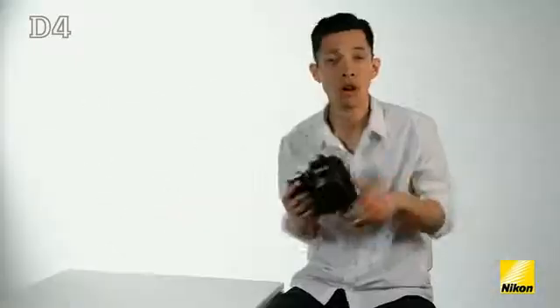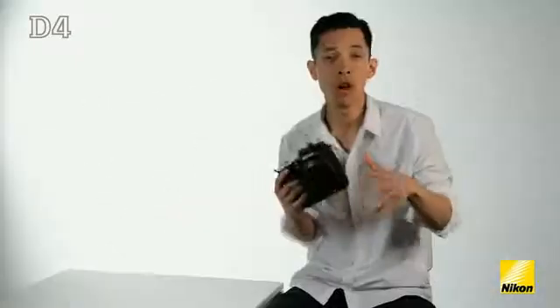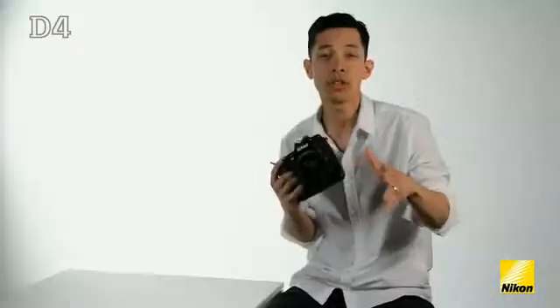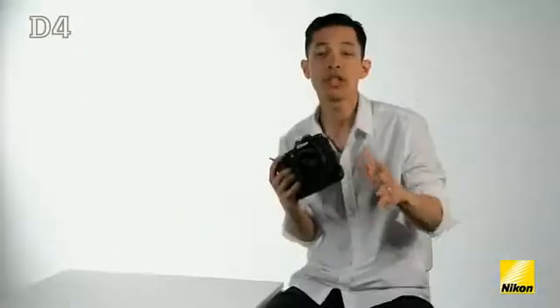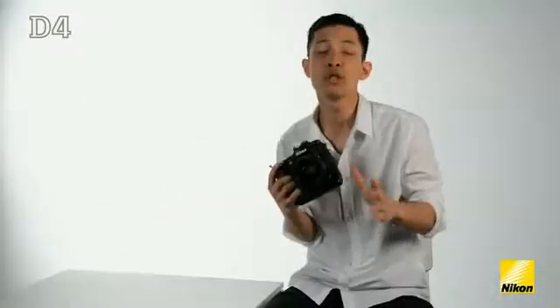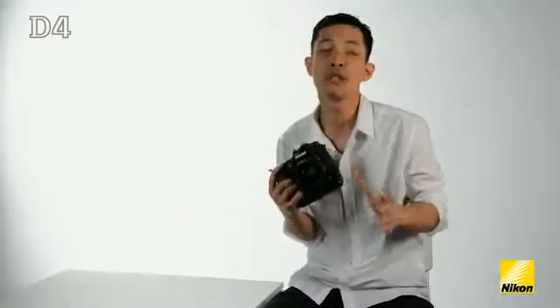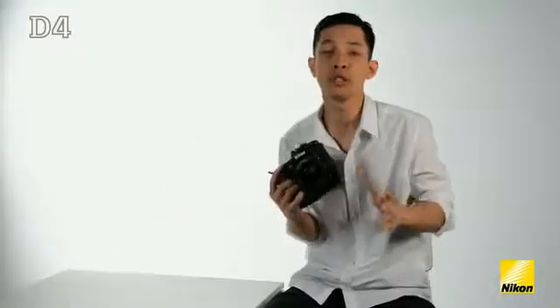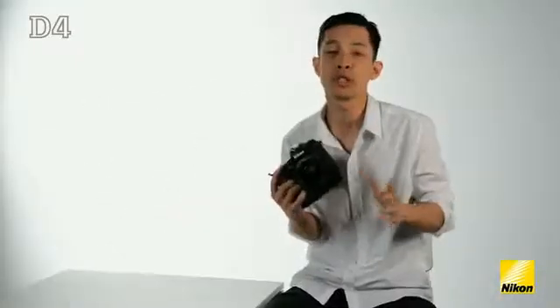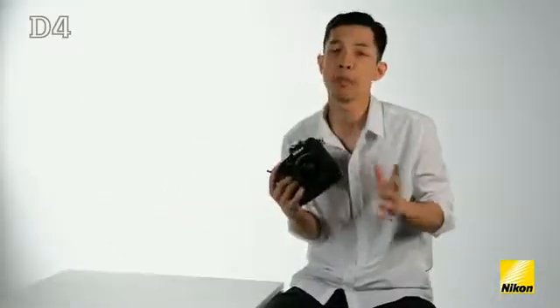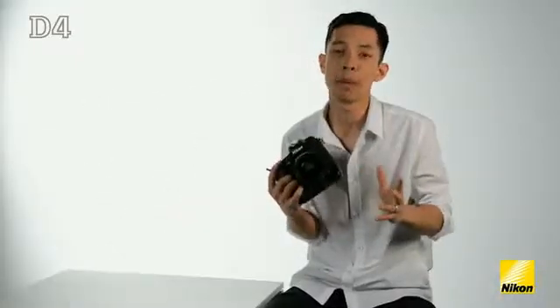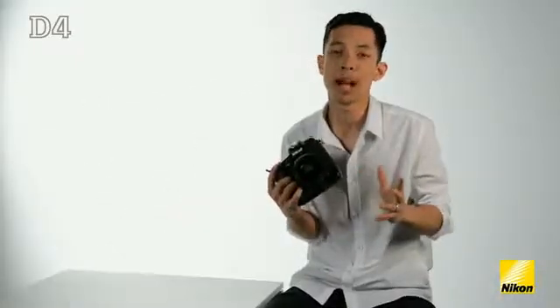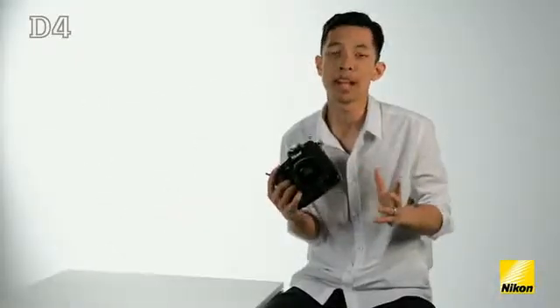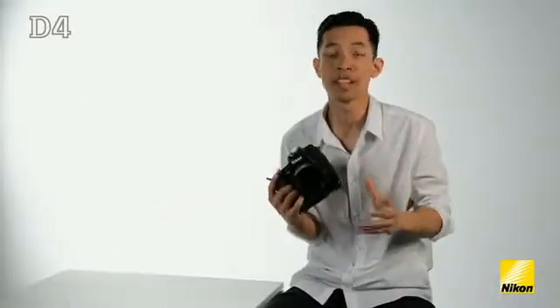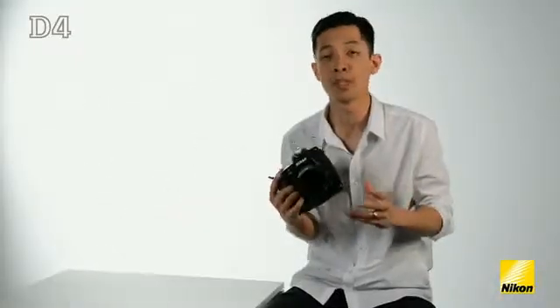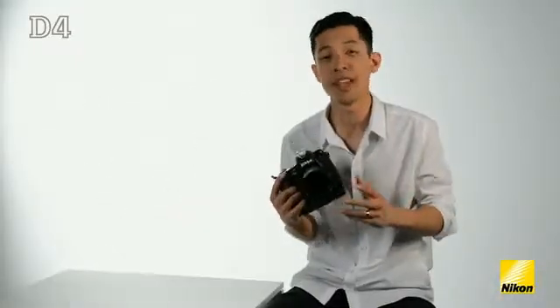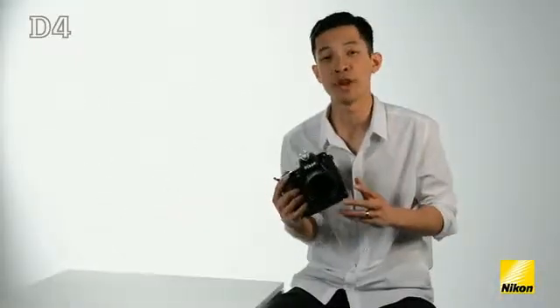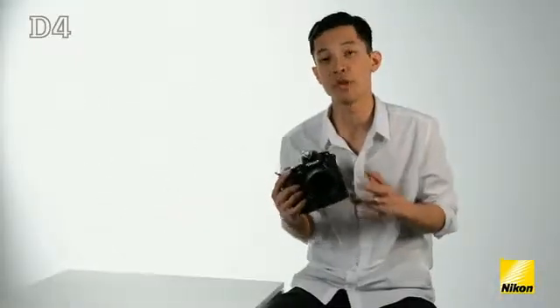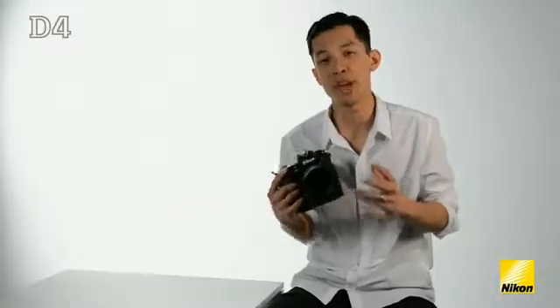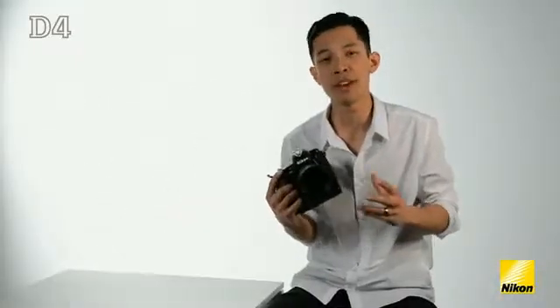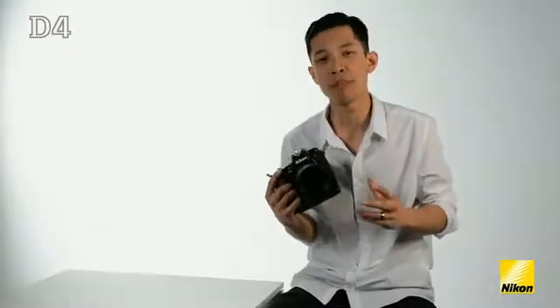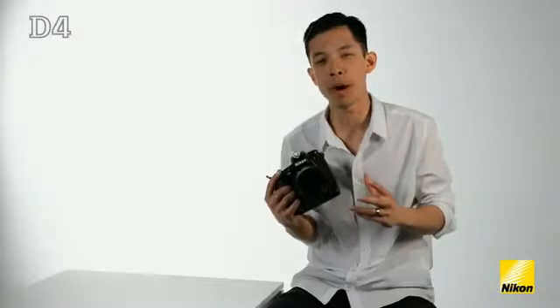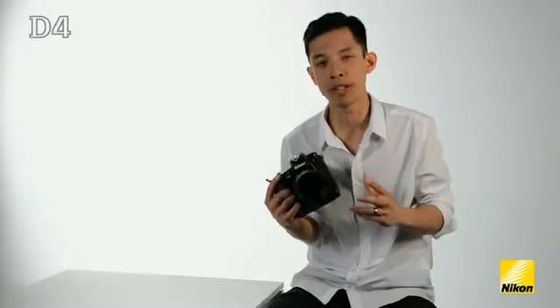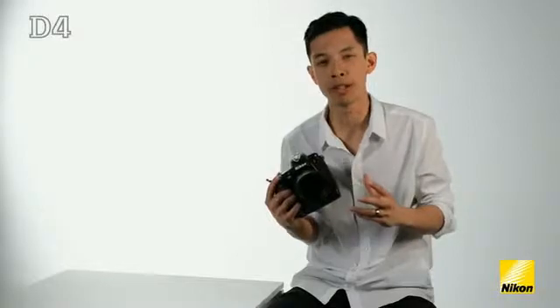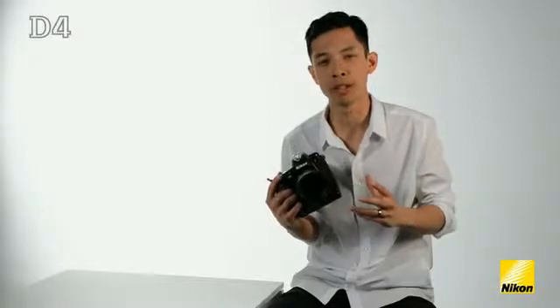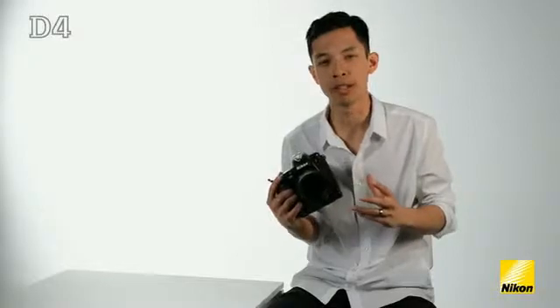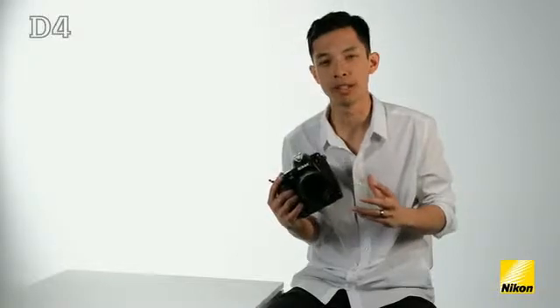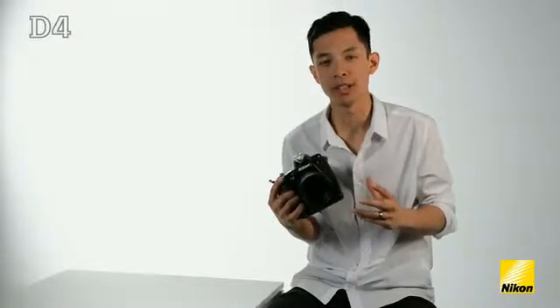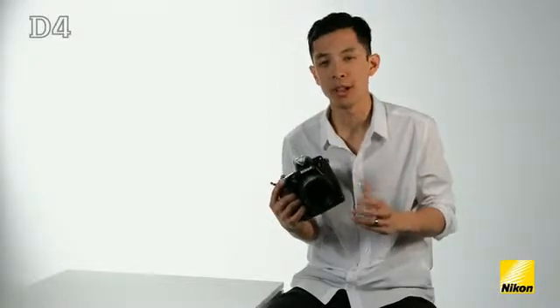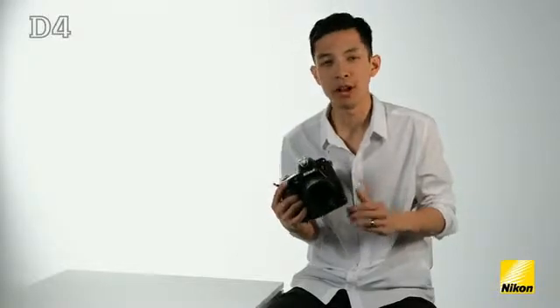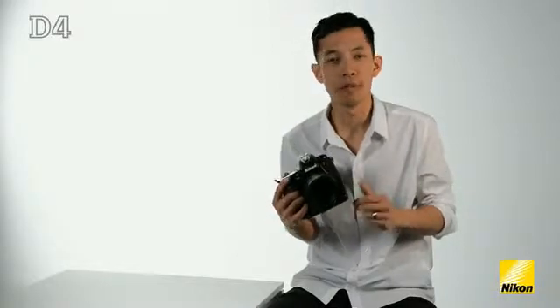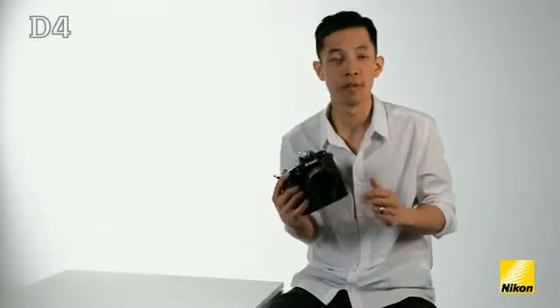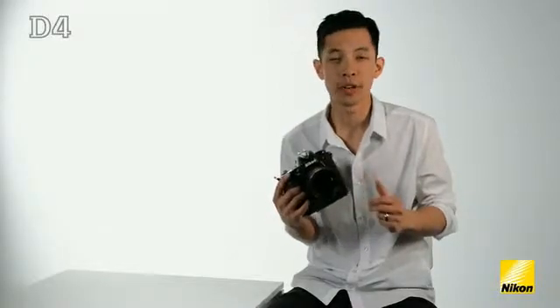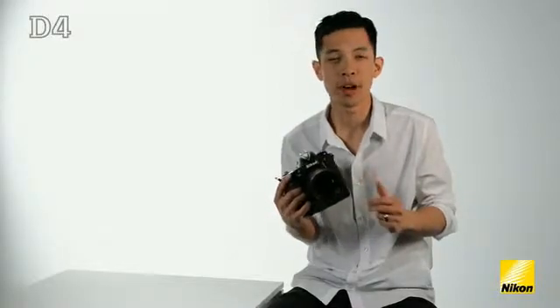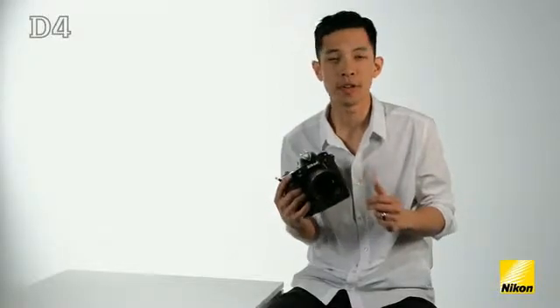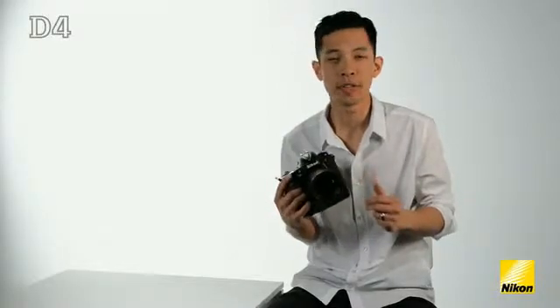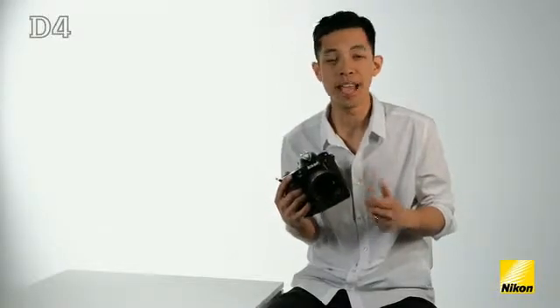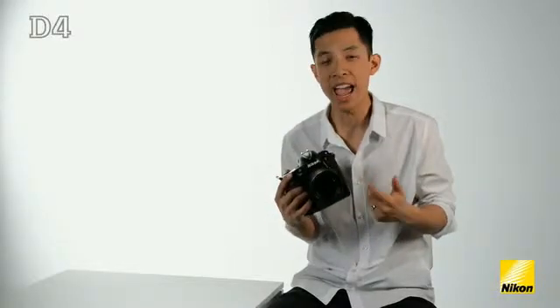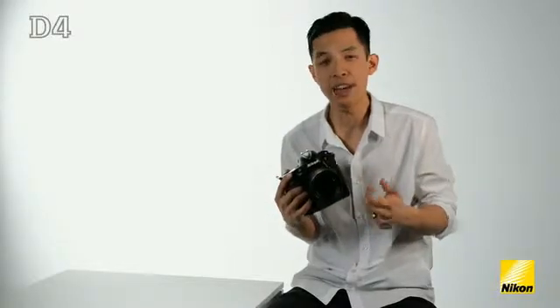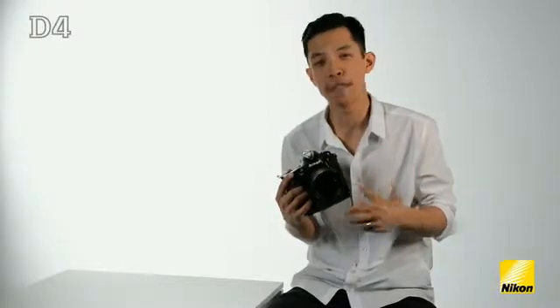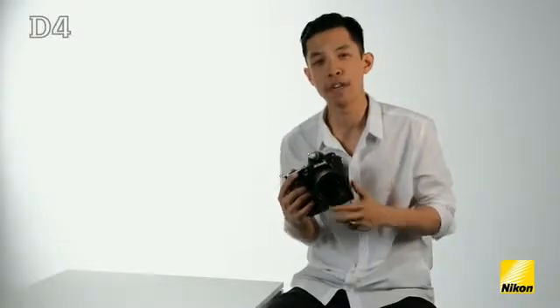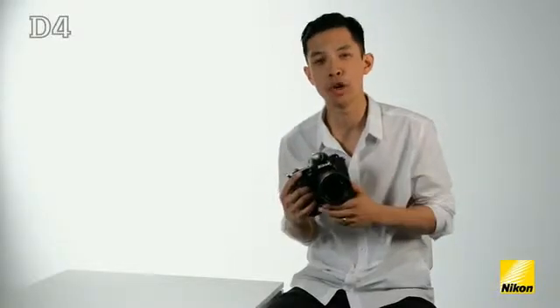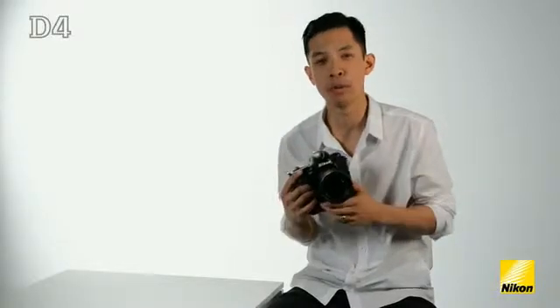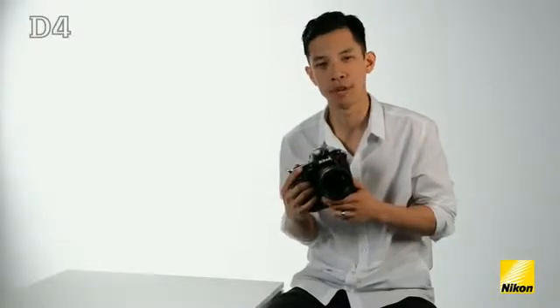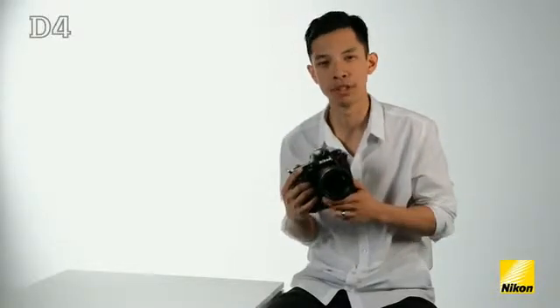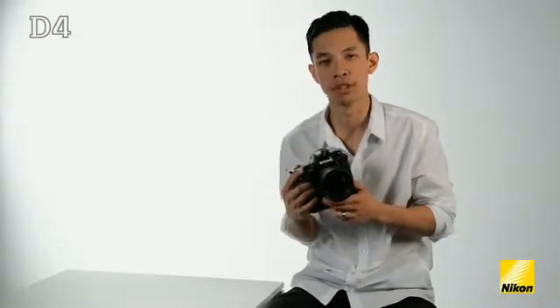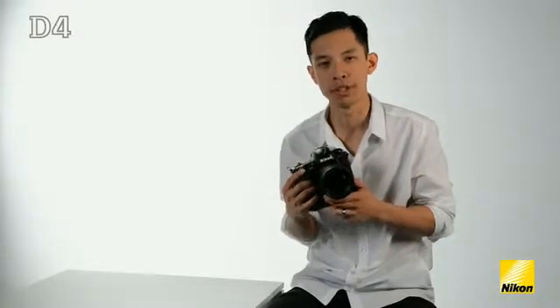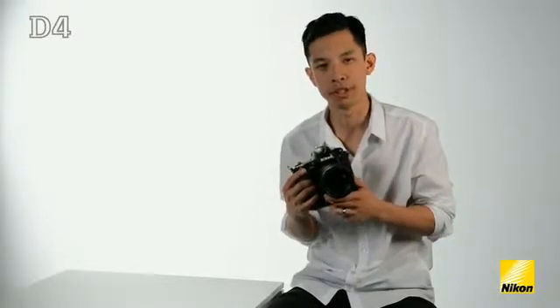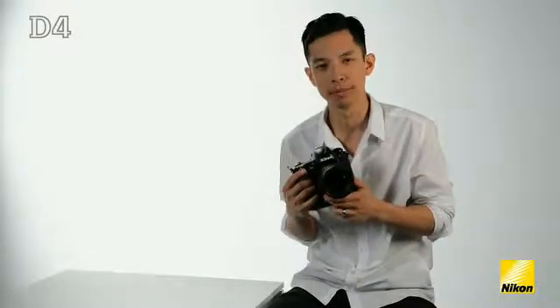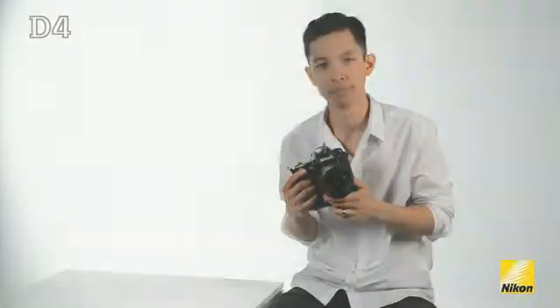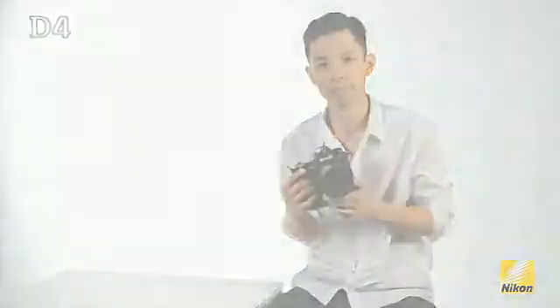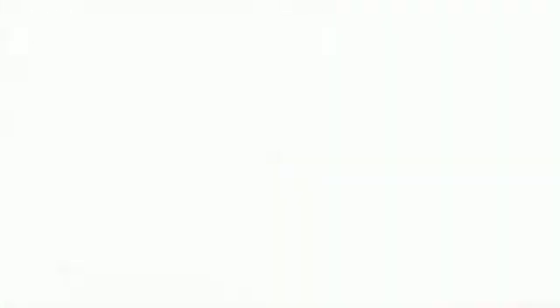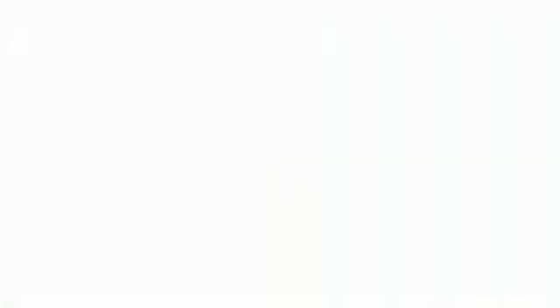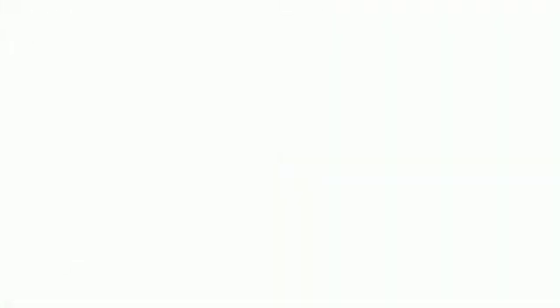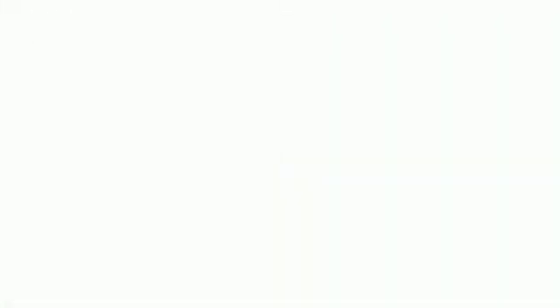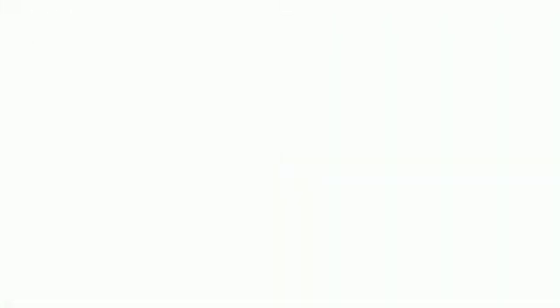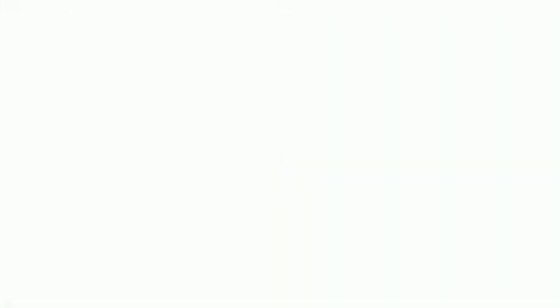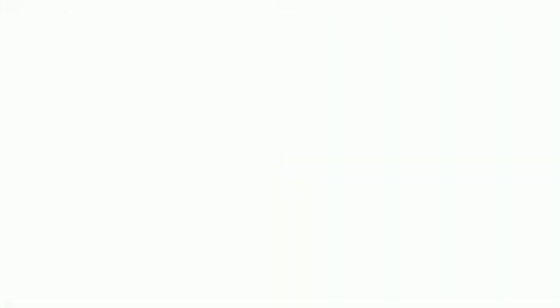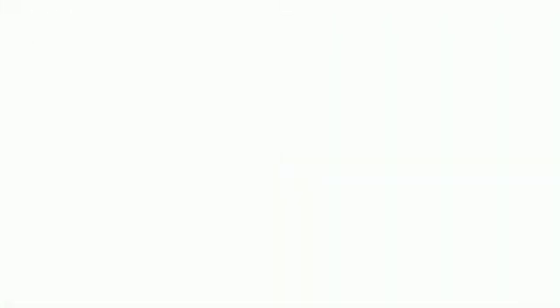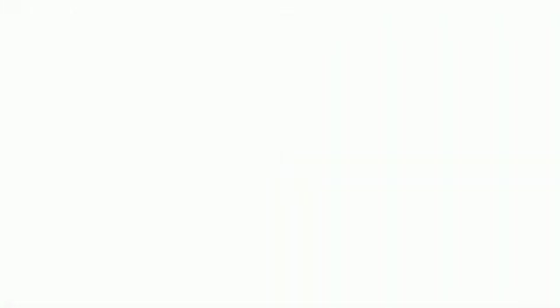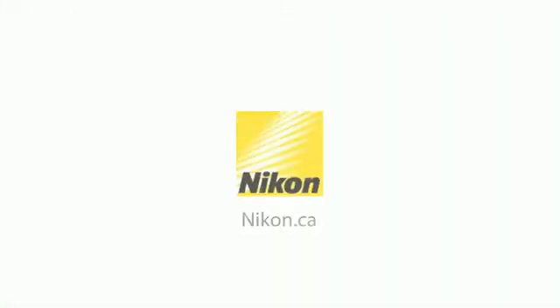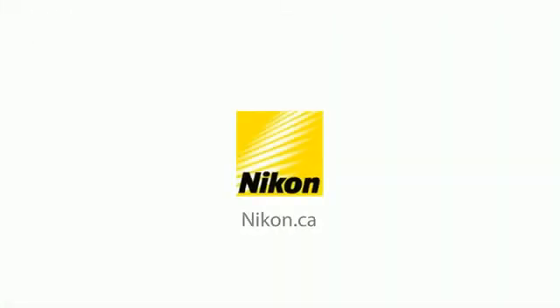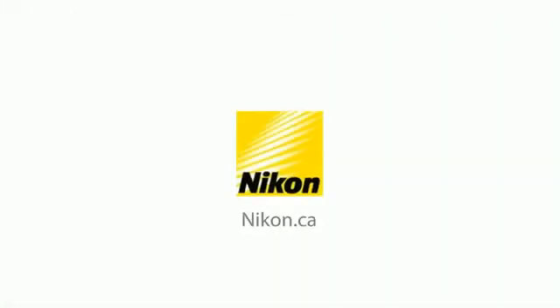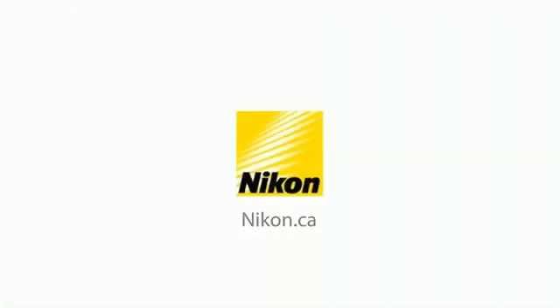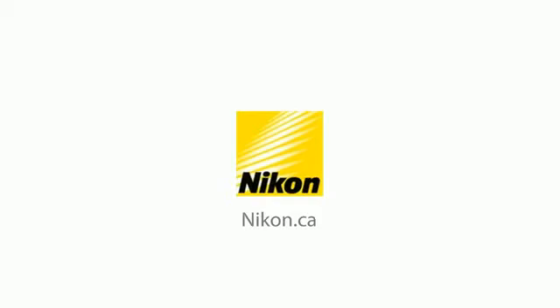All these new features combined expand the creative possibilities for photography and video professionals. For more information, check out Nikon.ca.